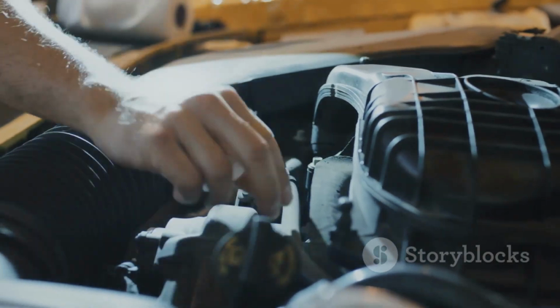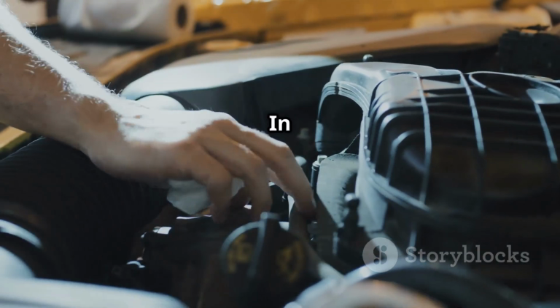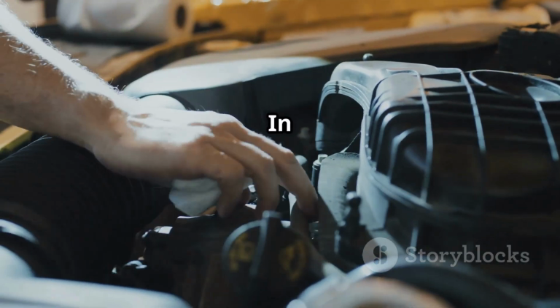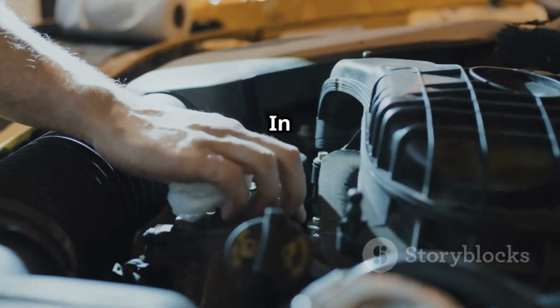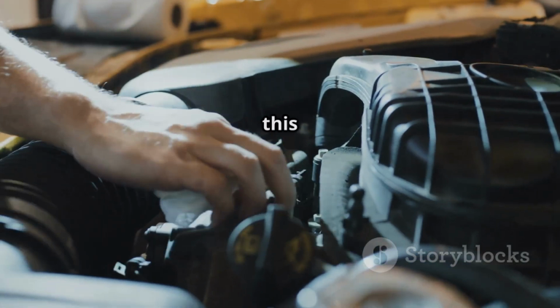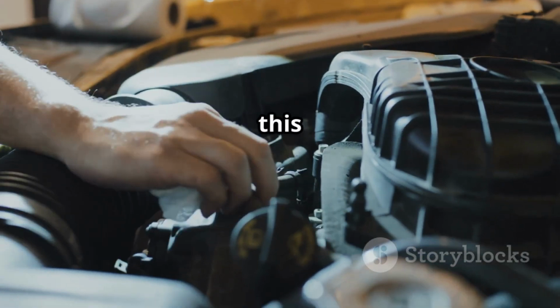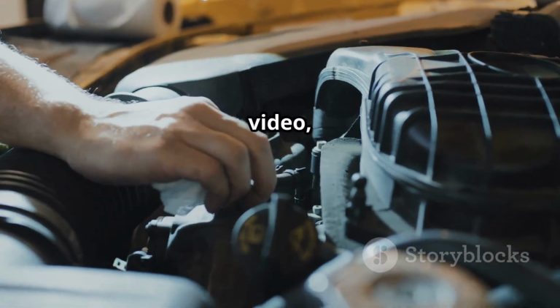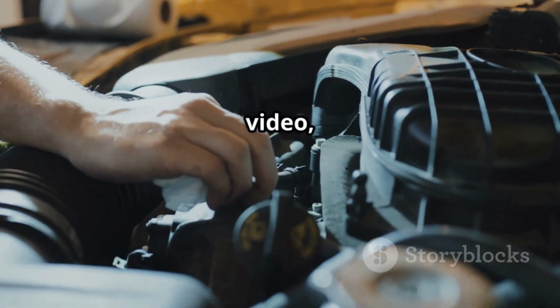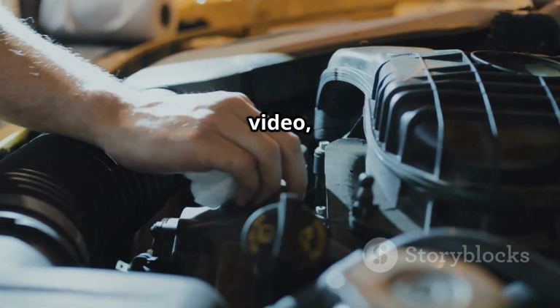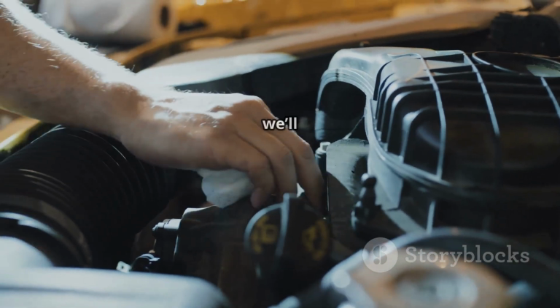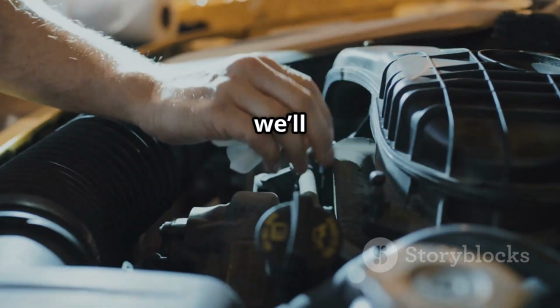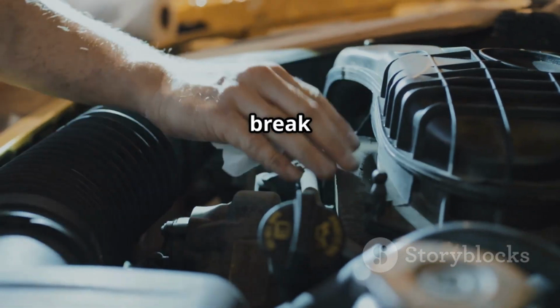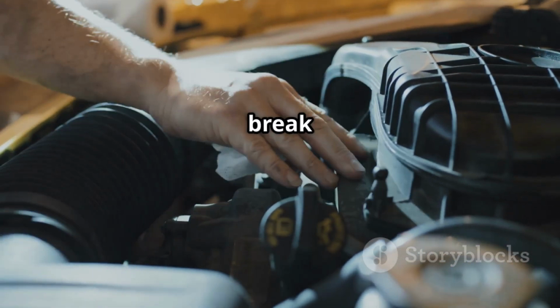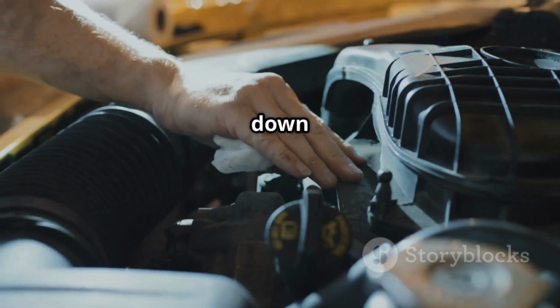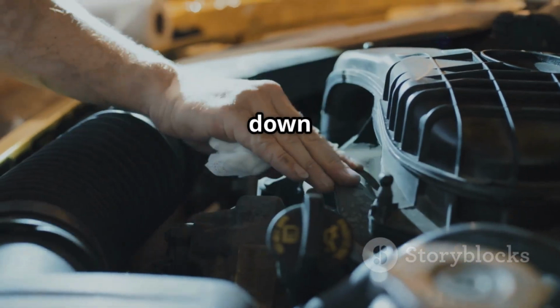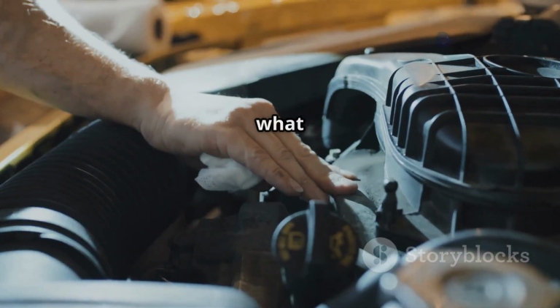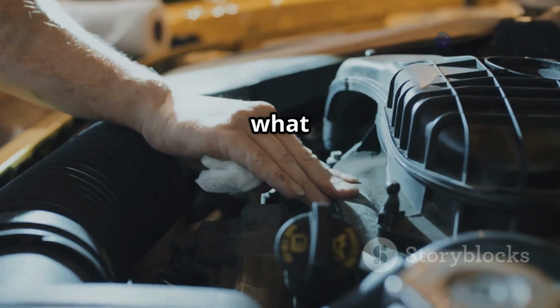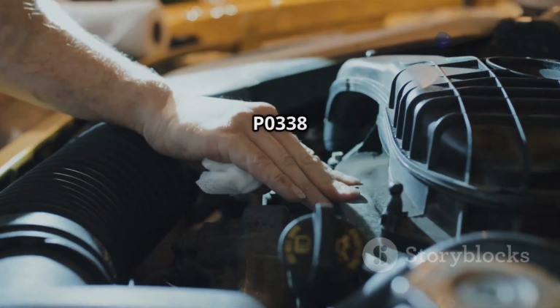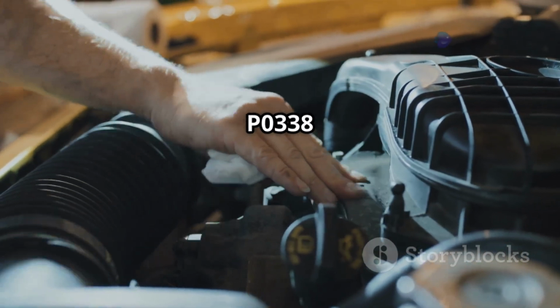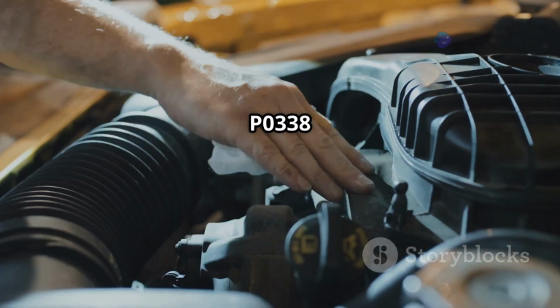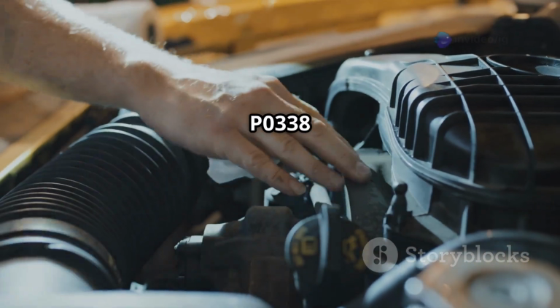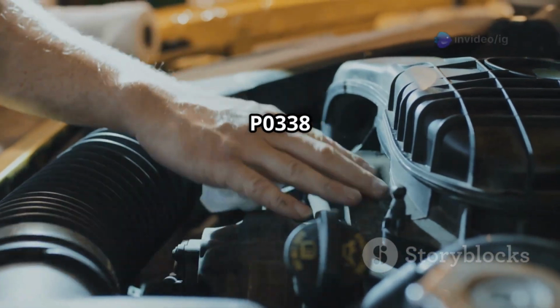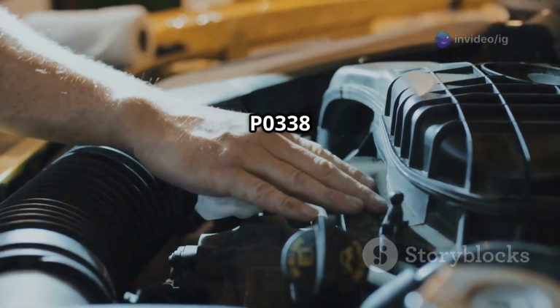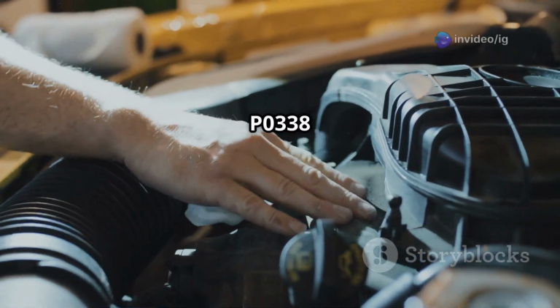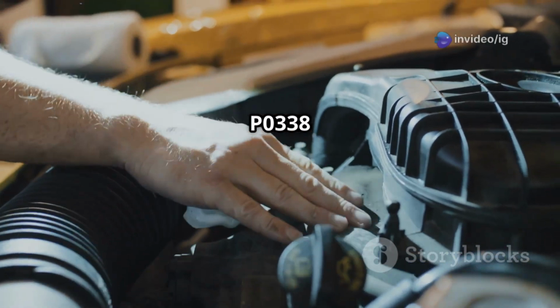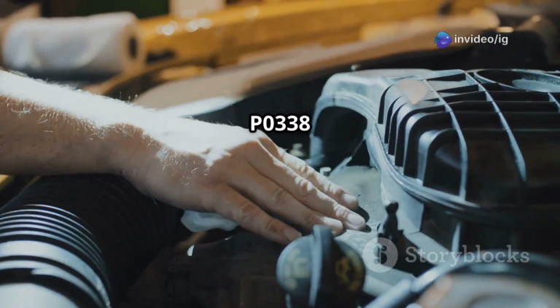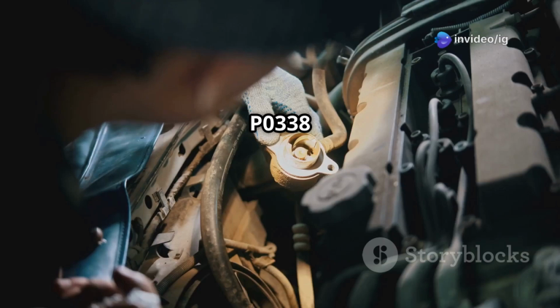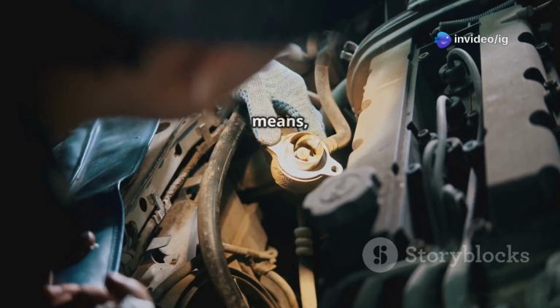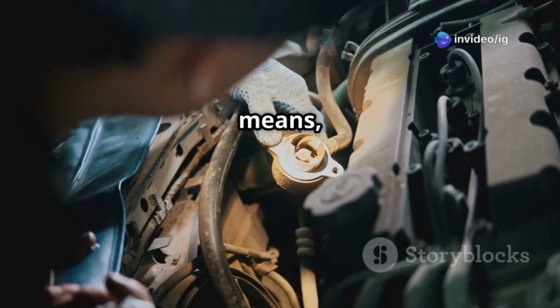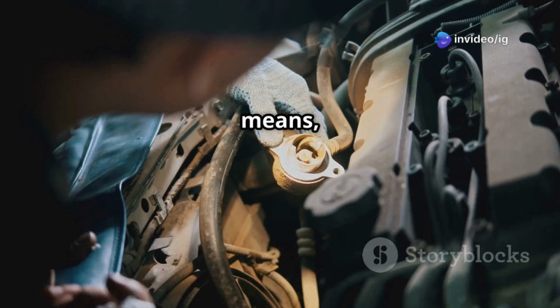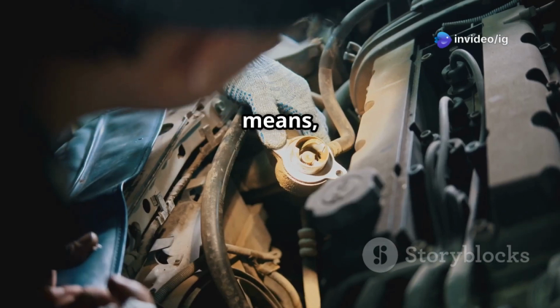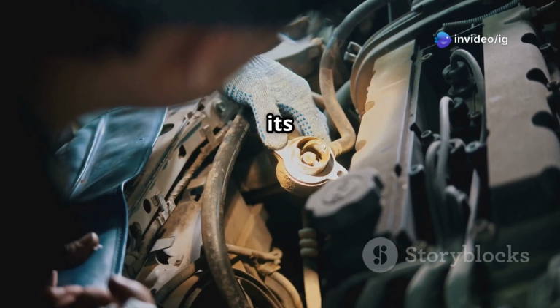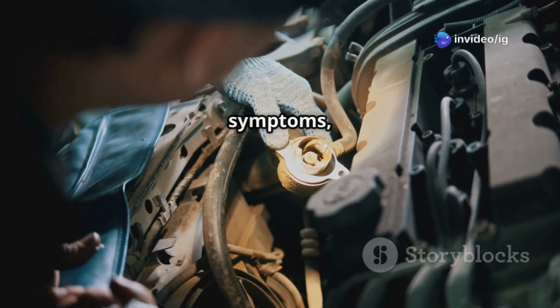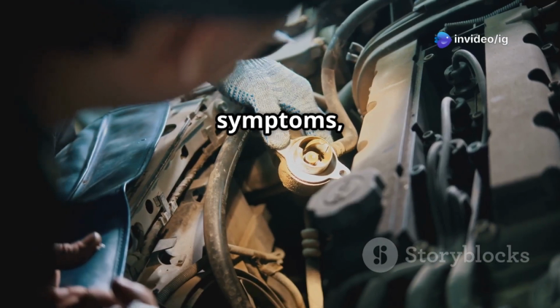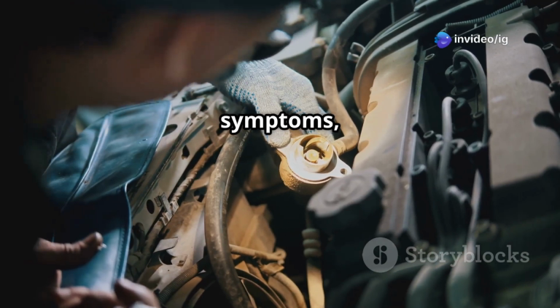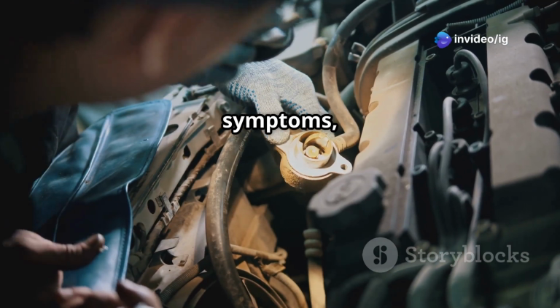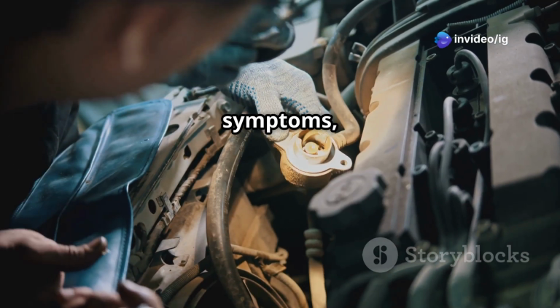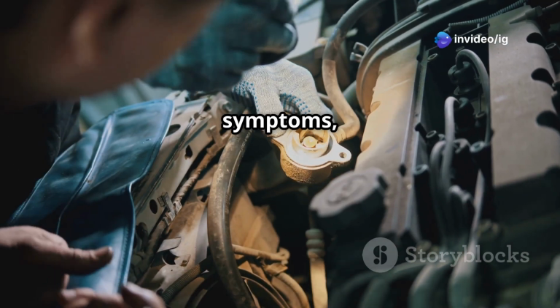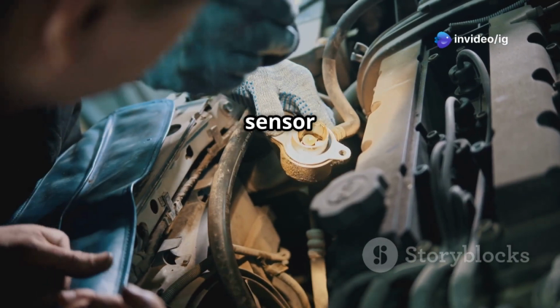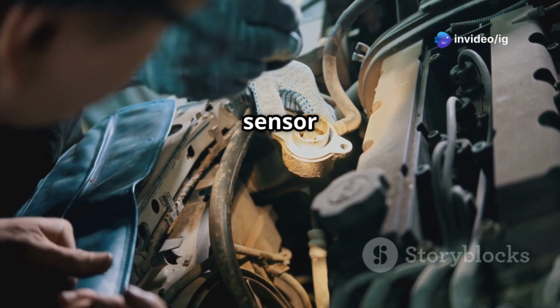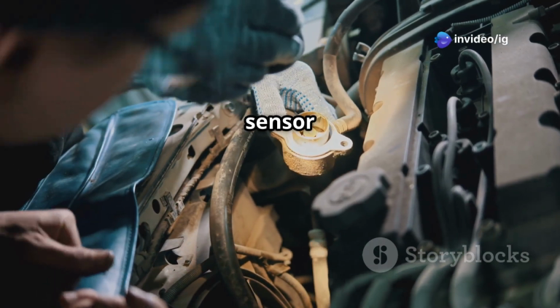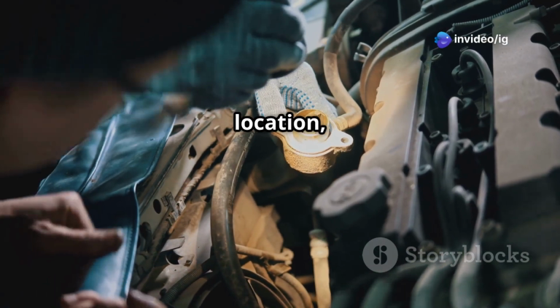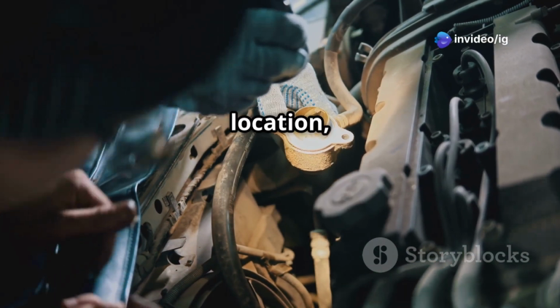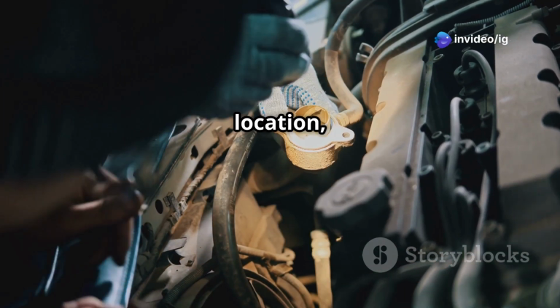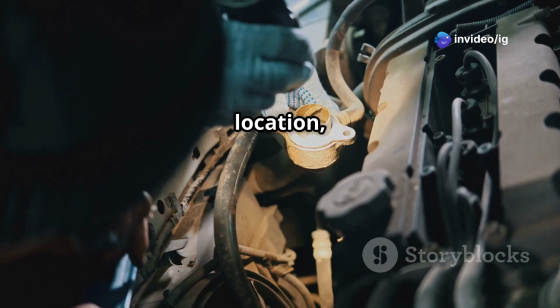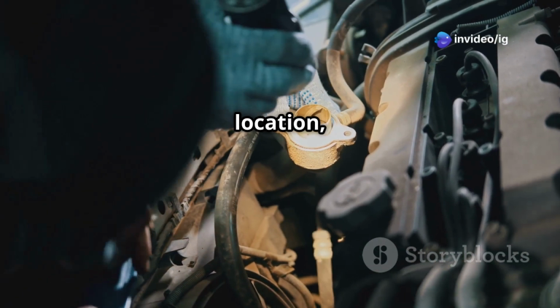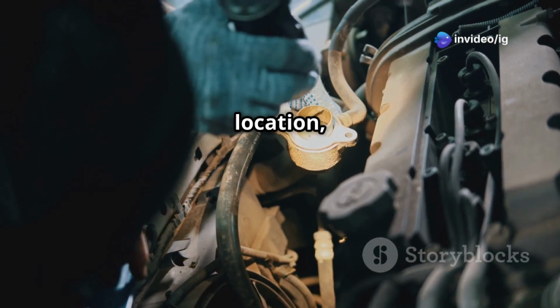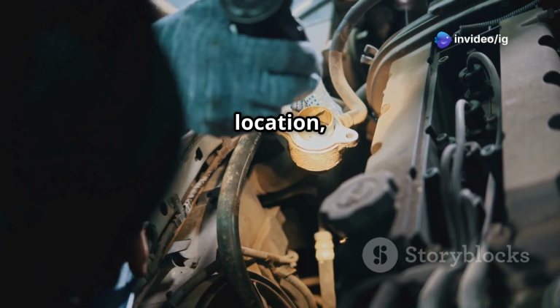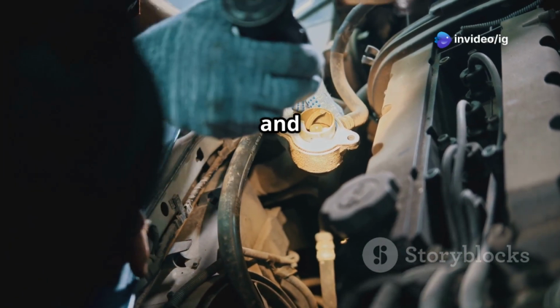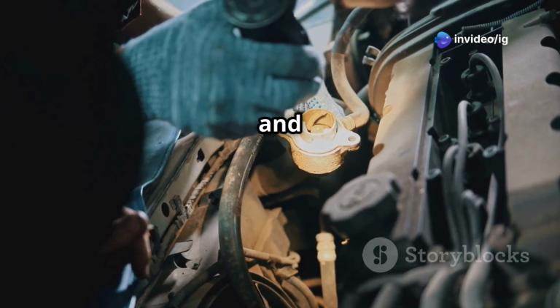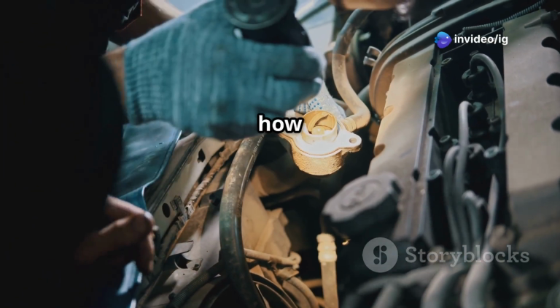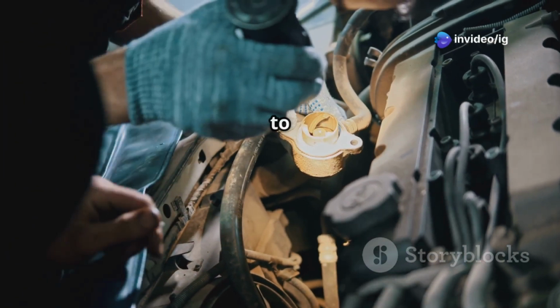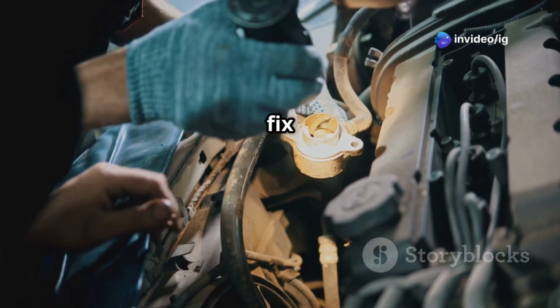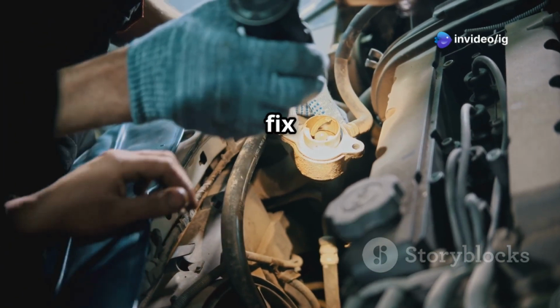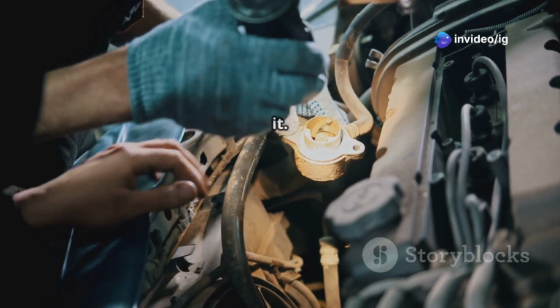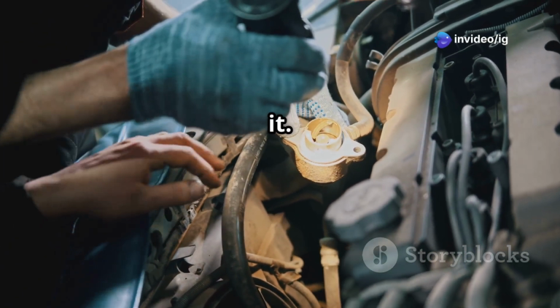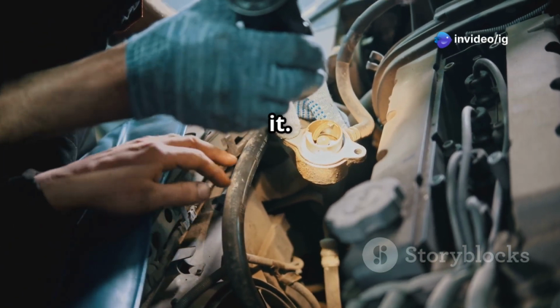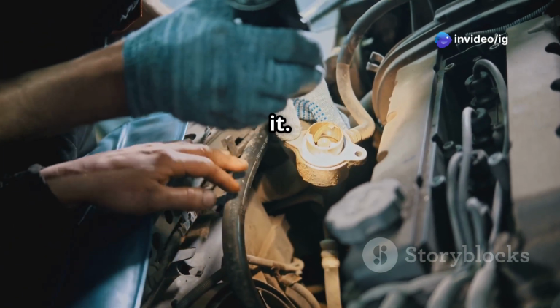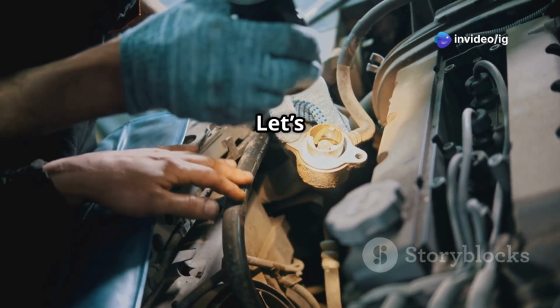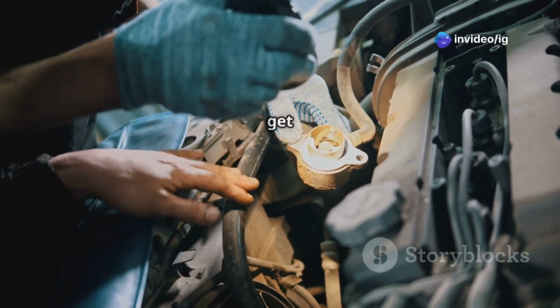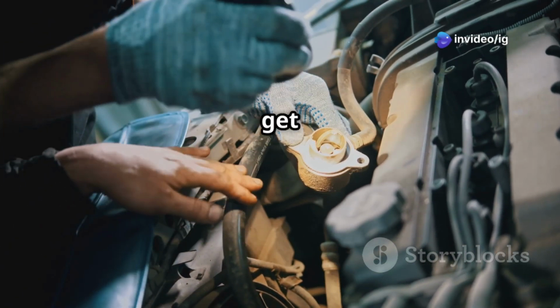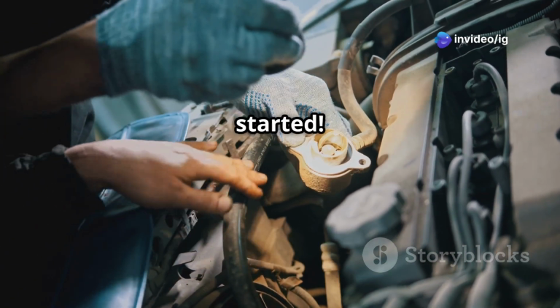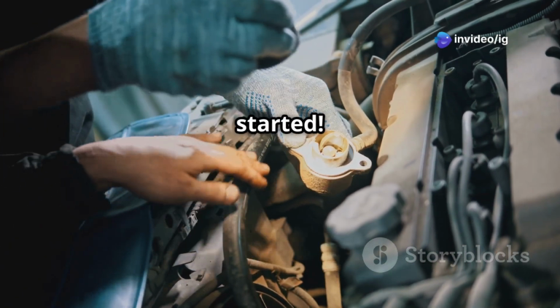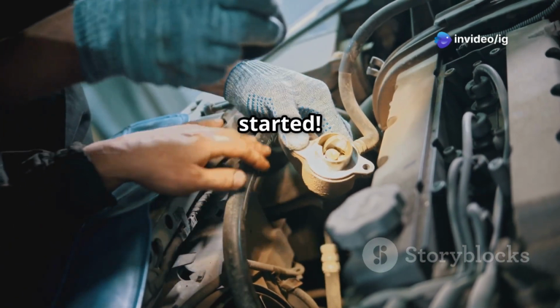In this video, we'll break down what P0338 means, its symptoms, sensor location, and how to fix it. Let's get started.